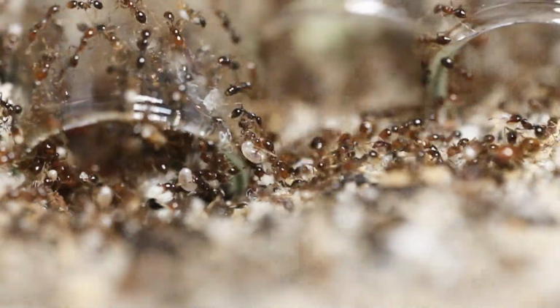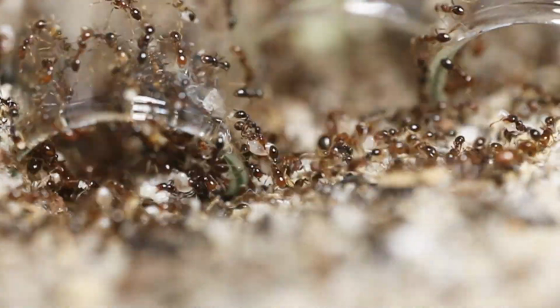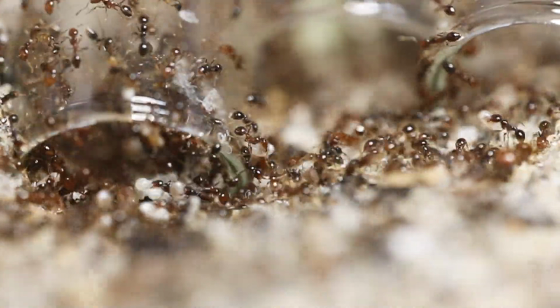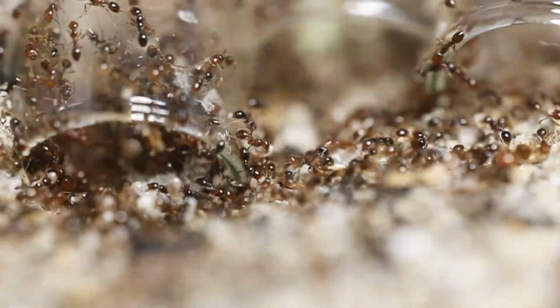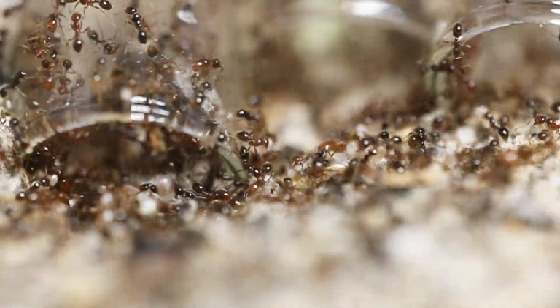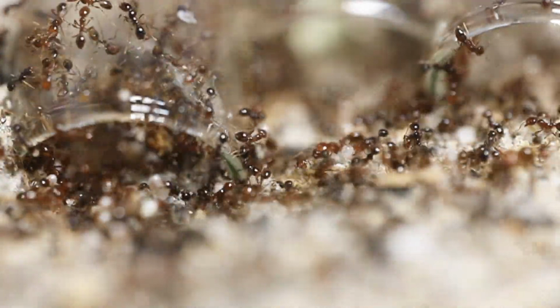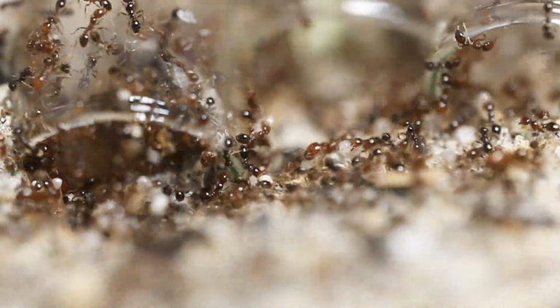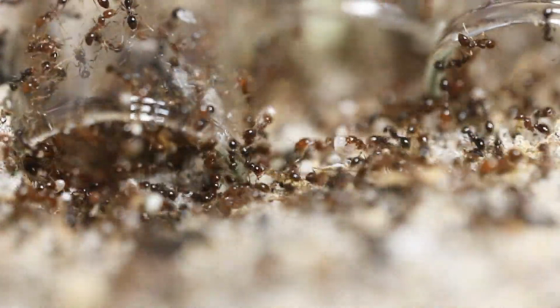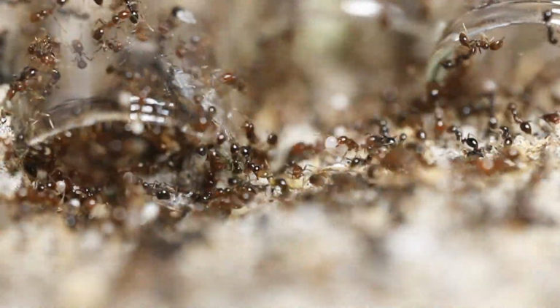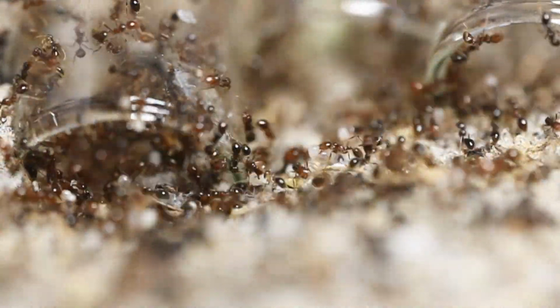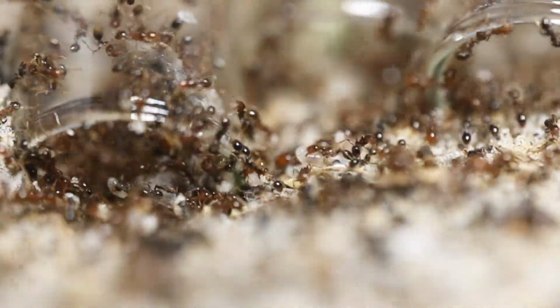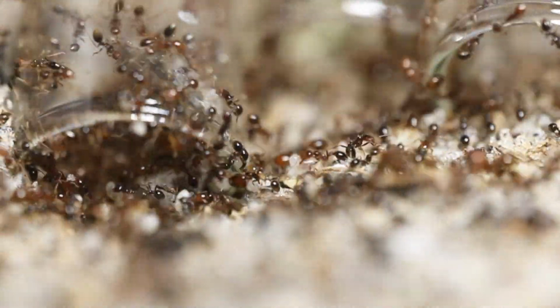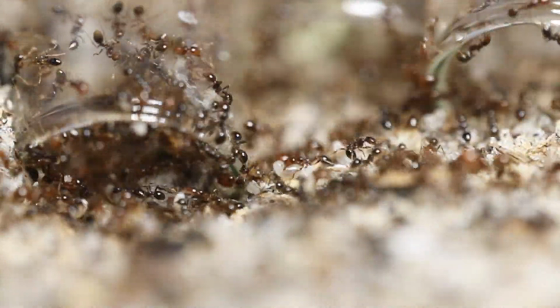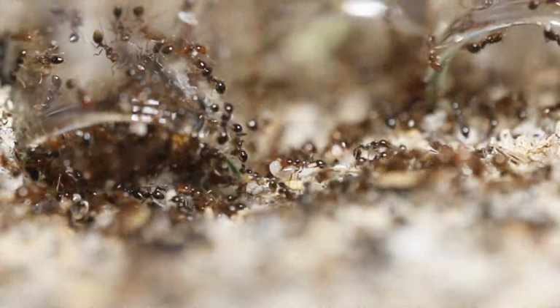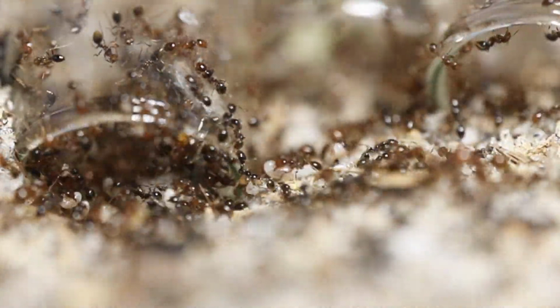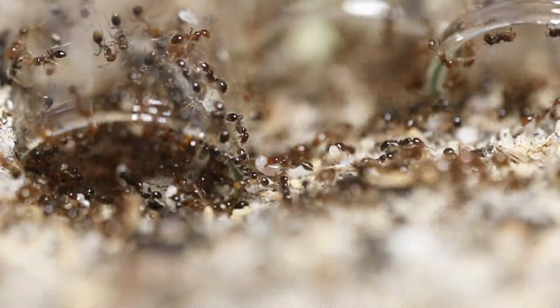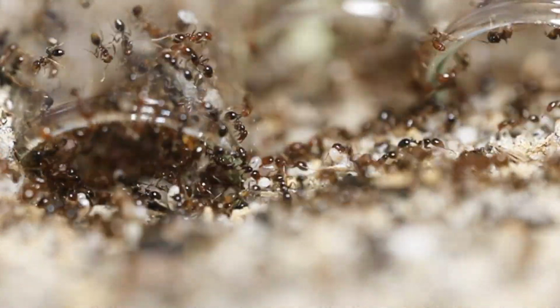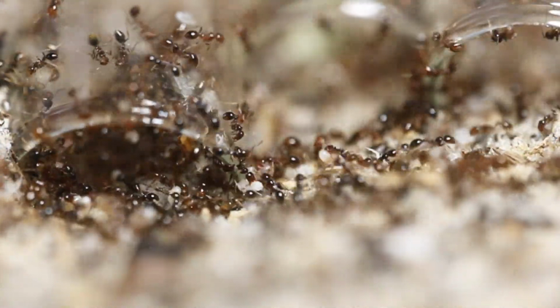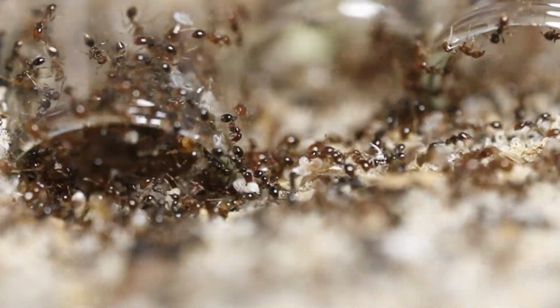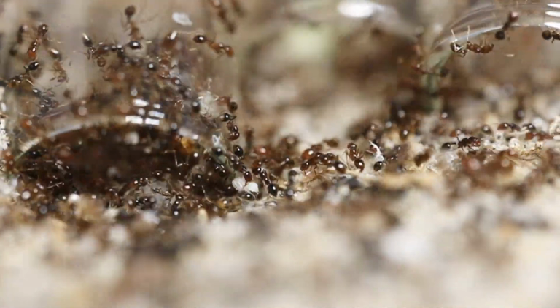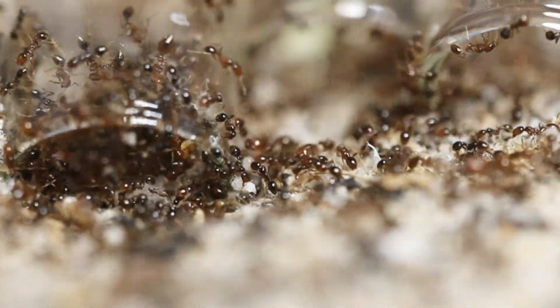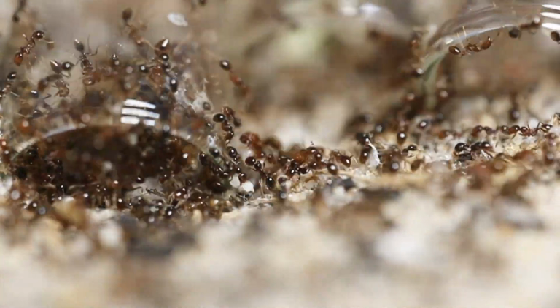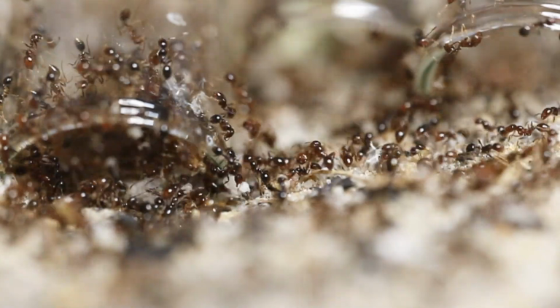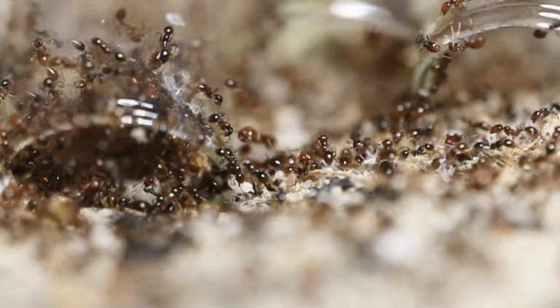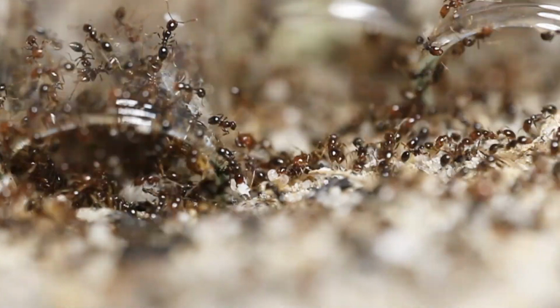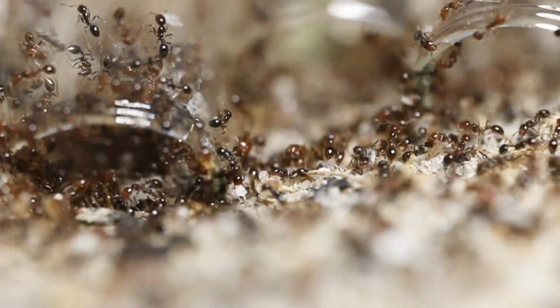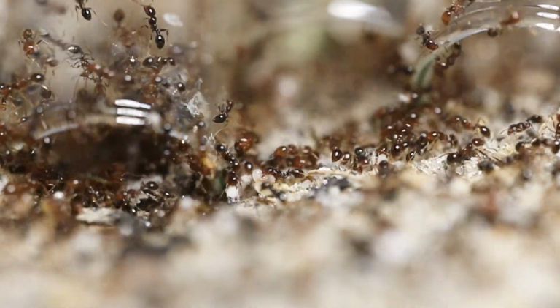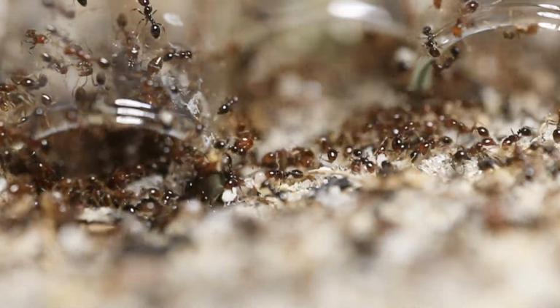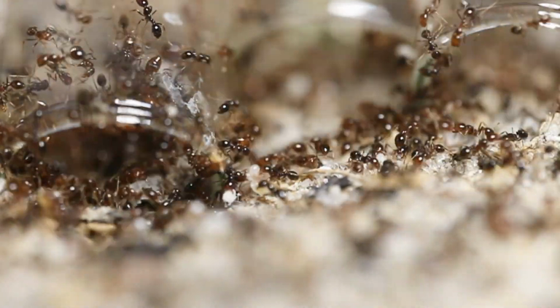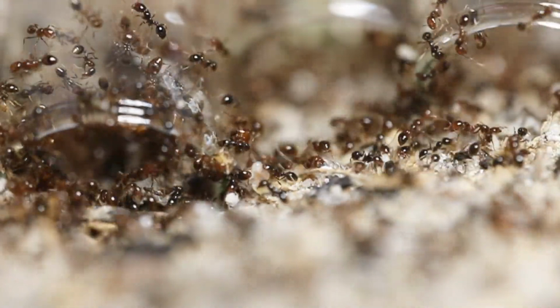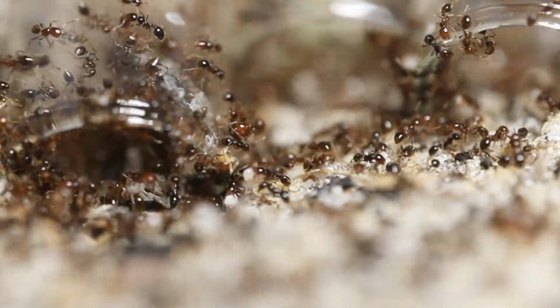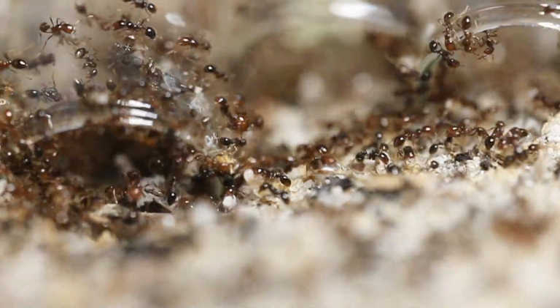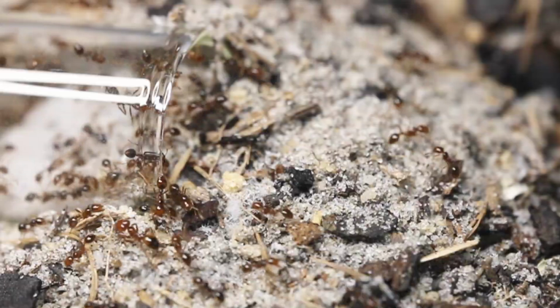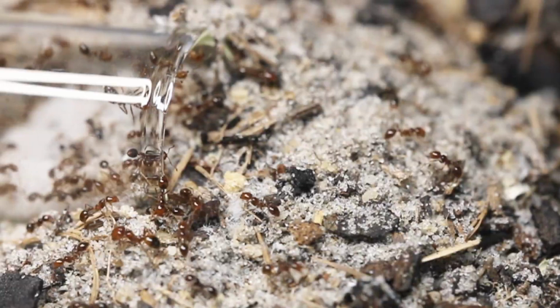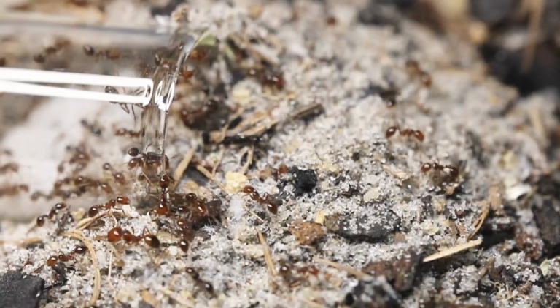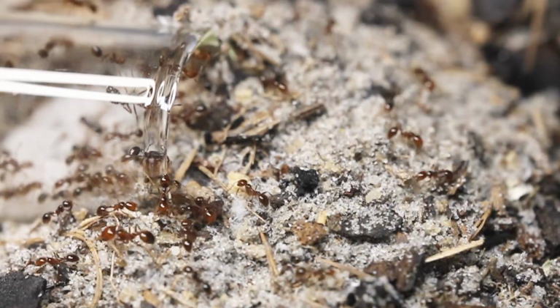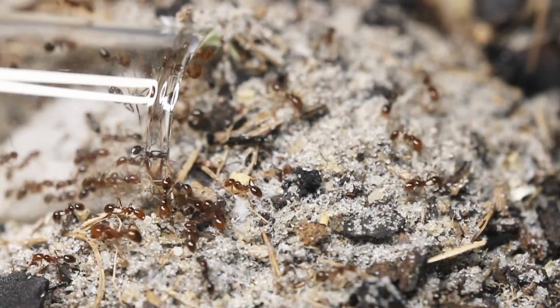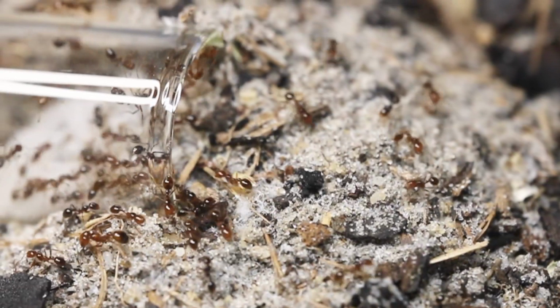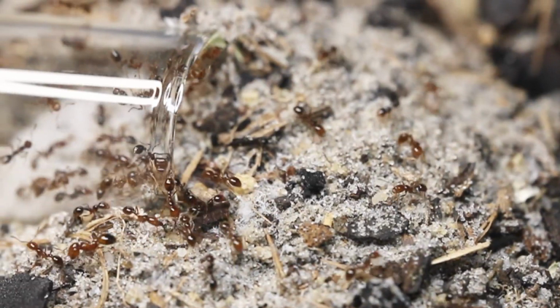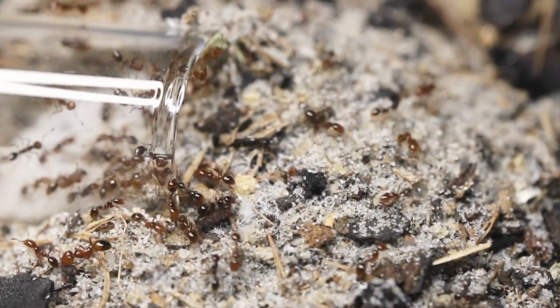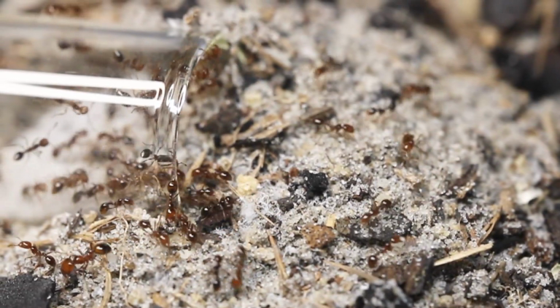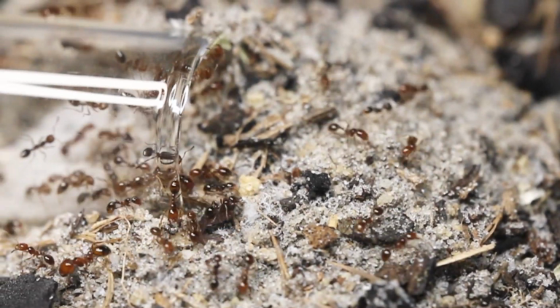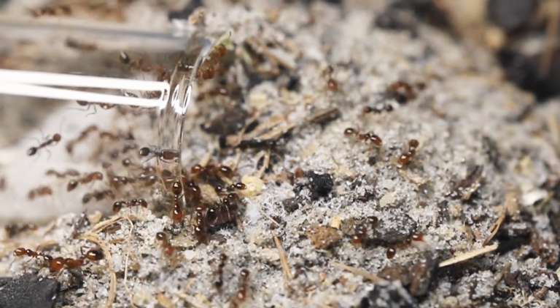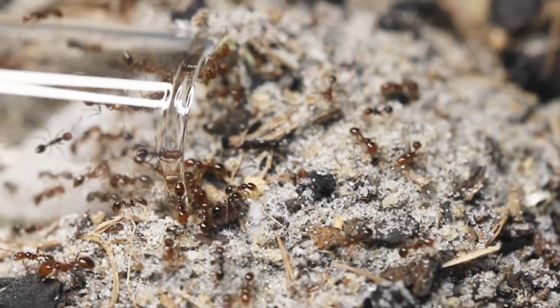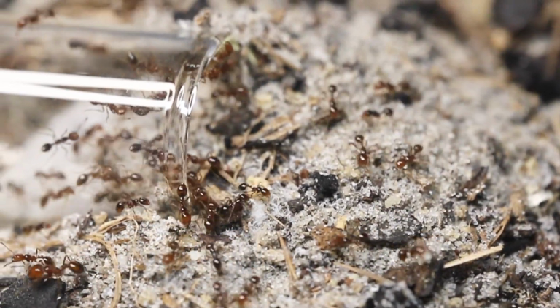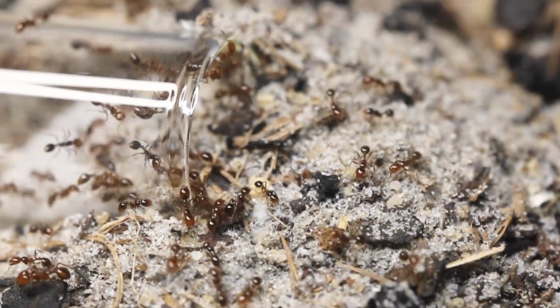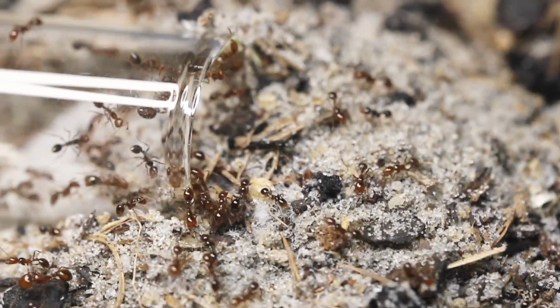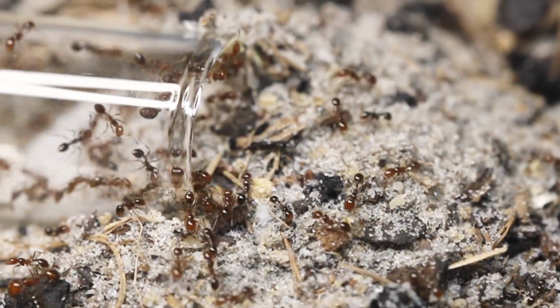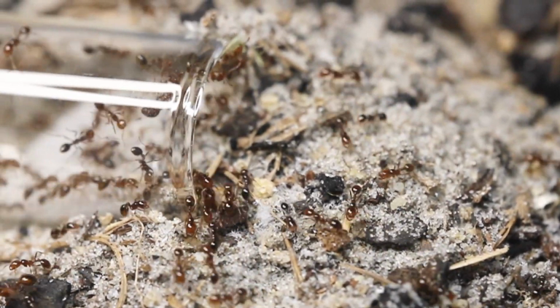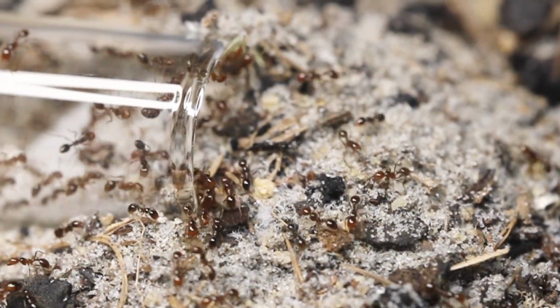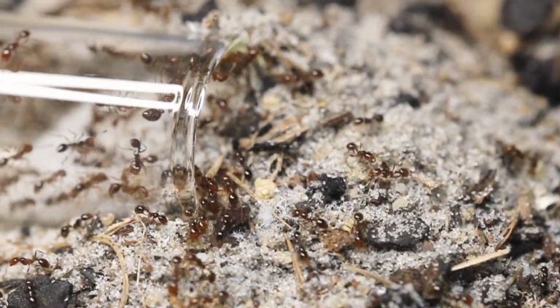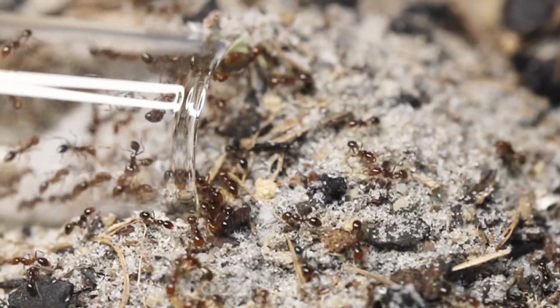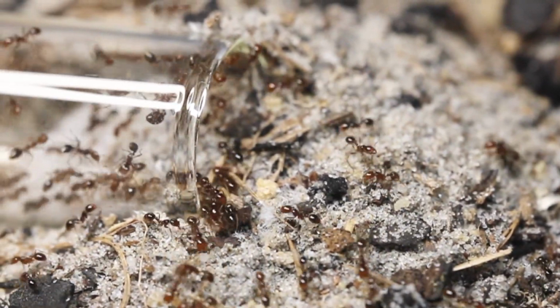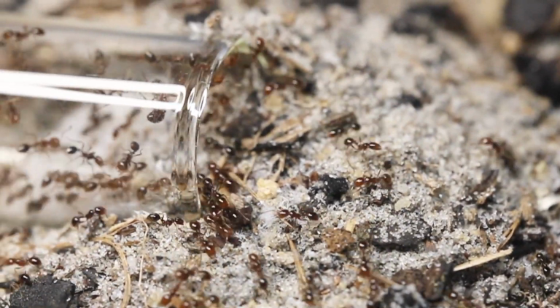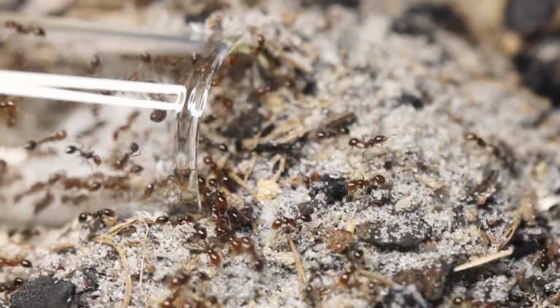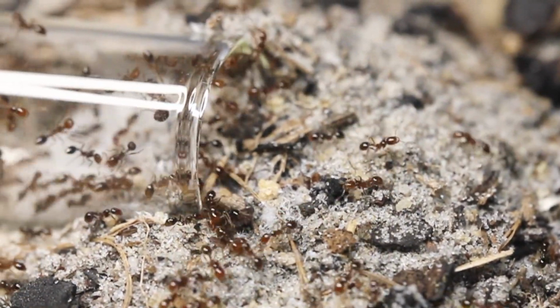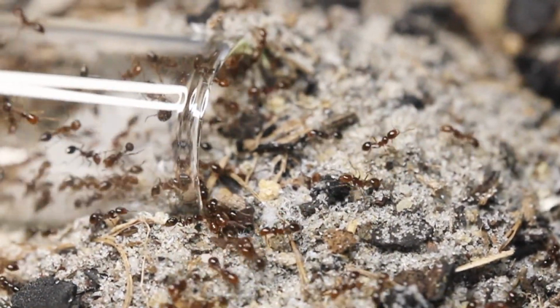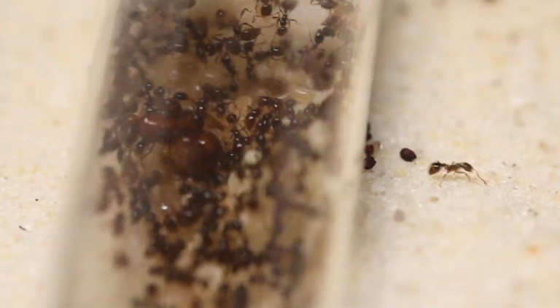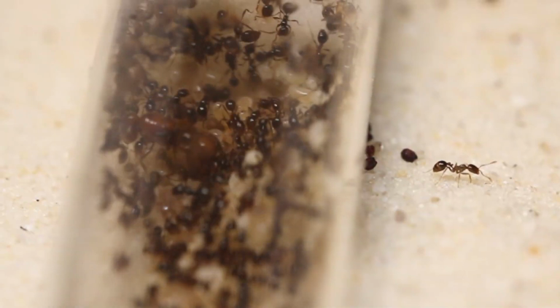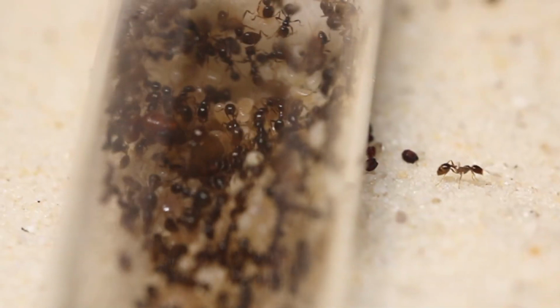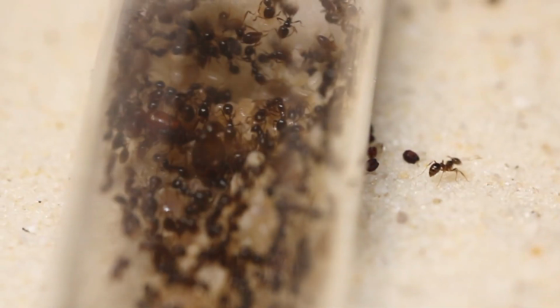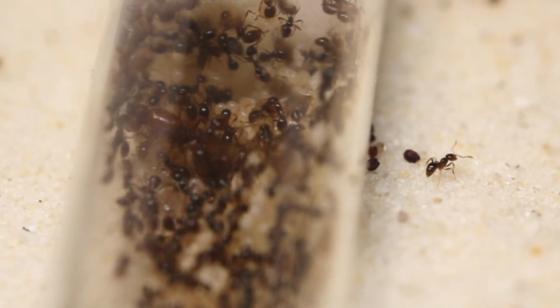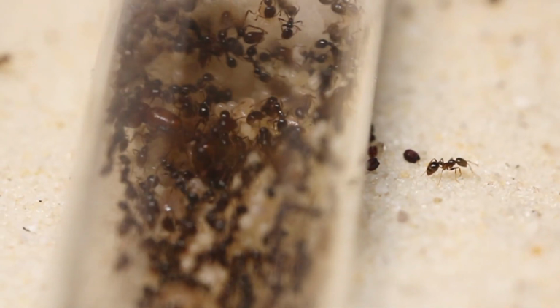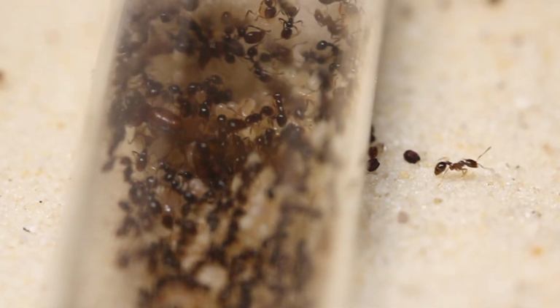I have another colony of geminata which I'm giving to a lab, and it's going to help them figure out whether geminata is a species complex.